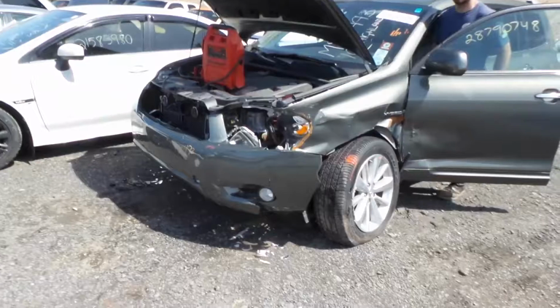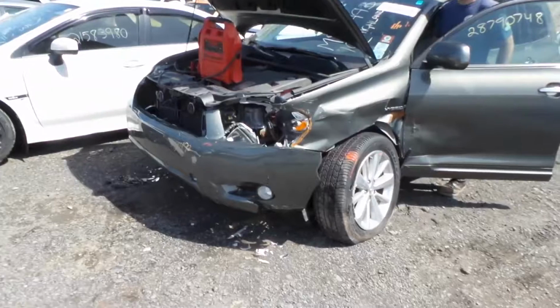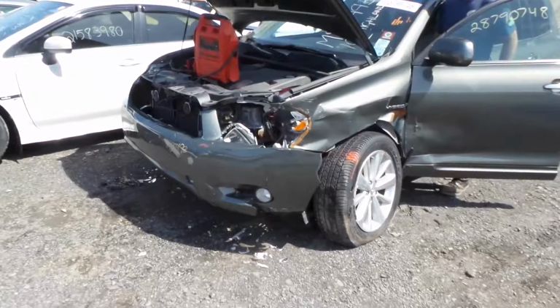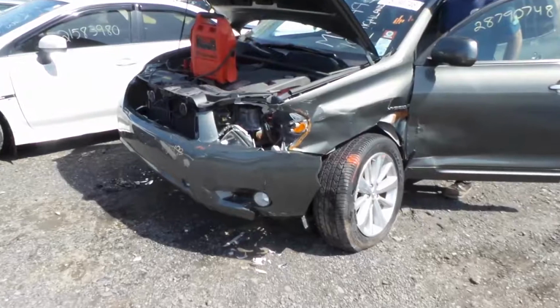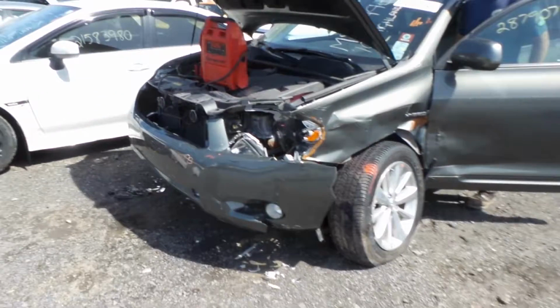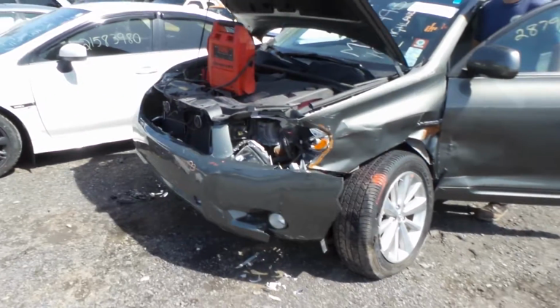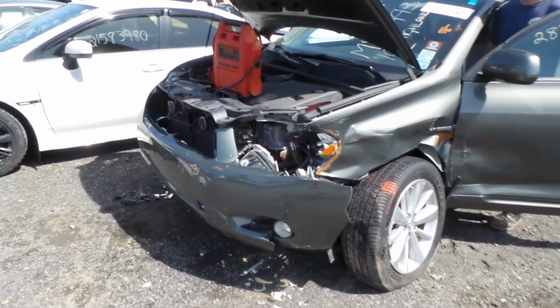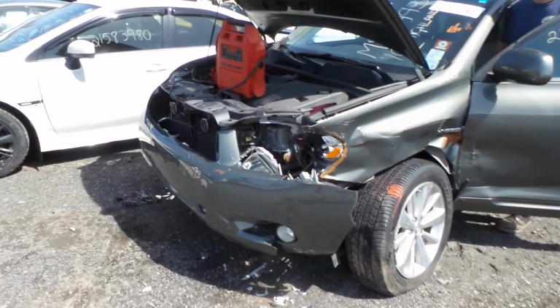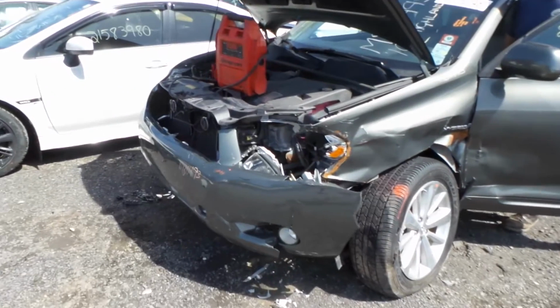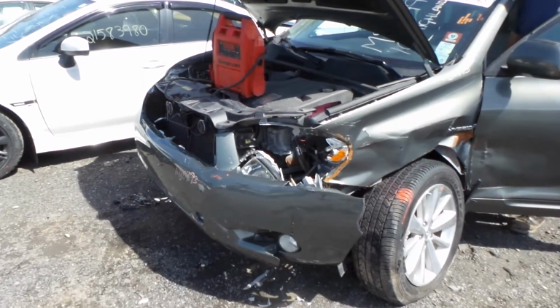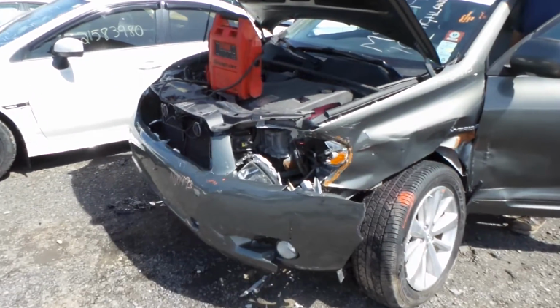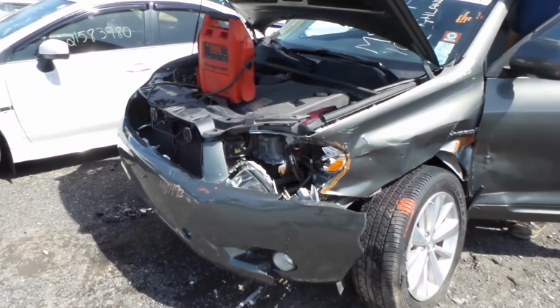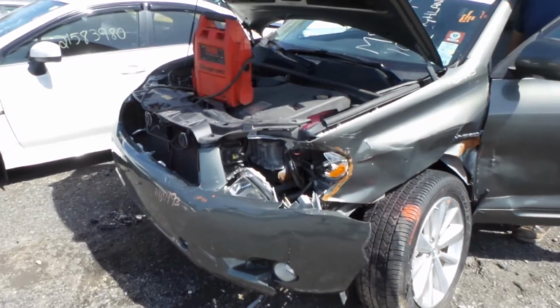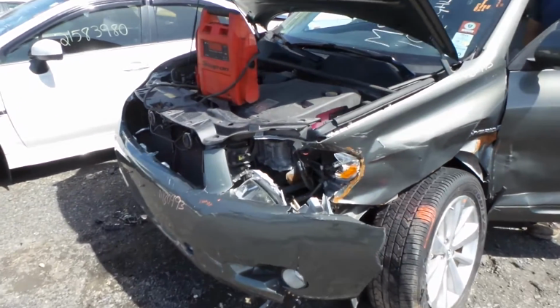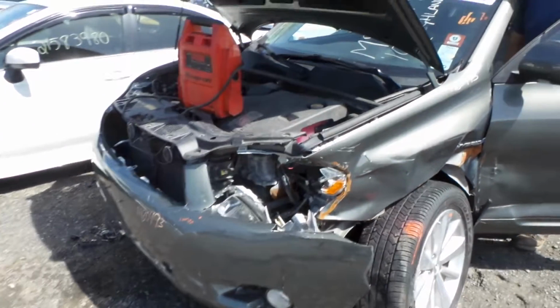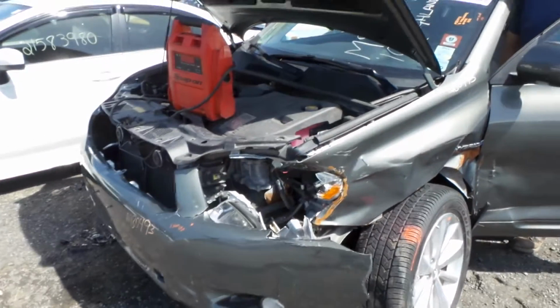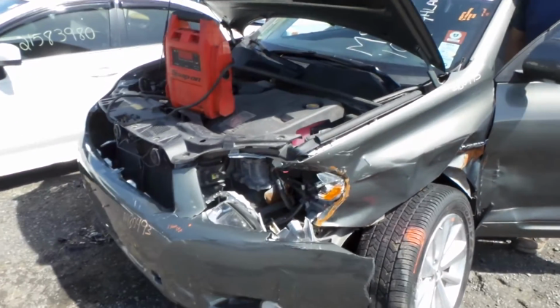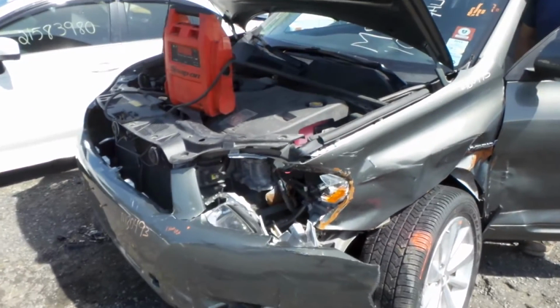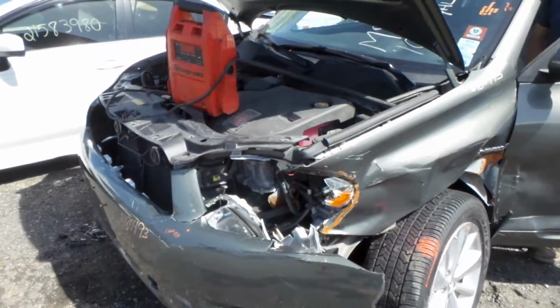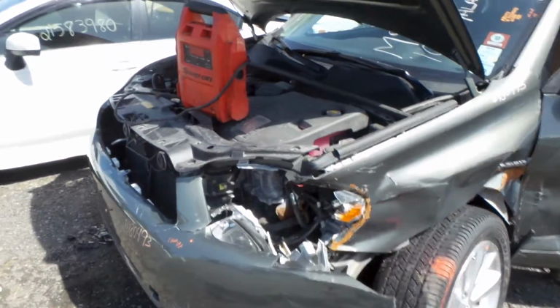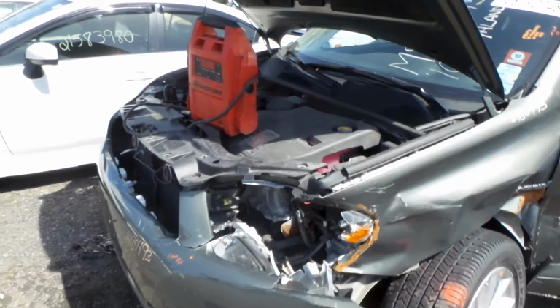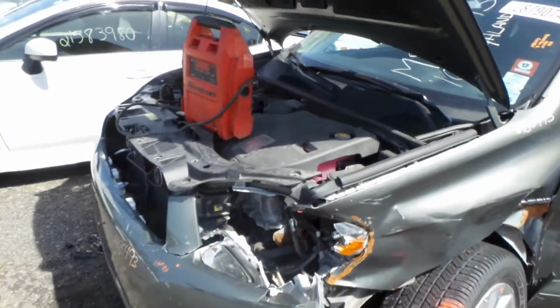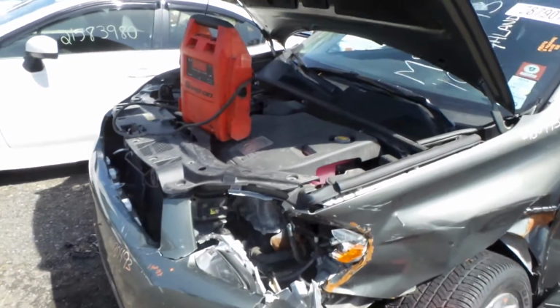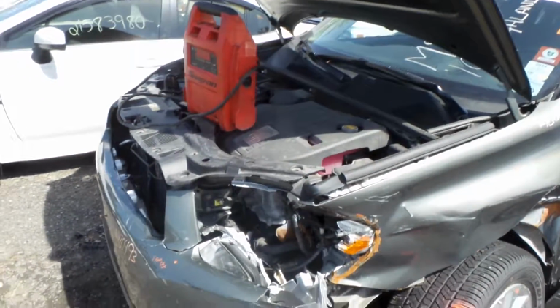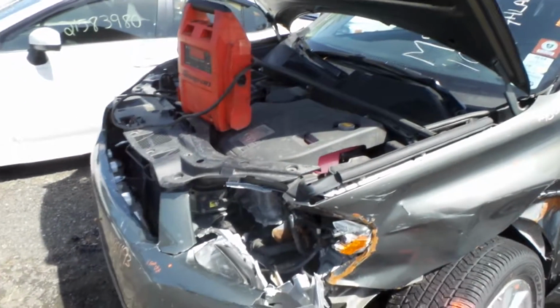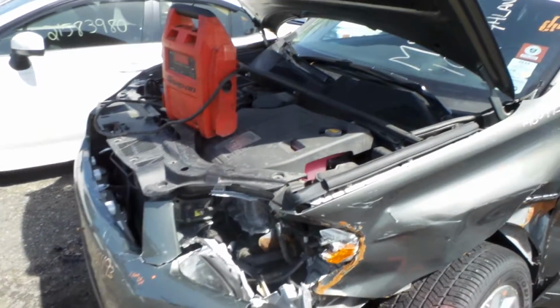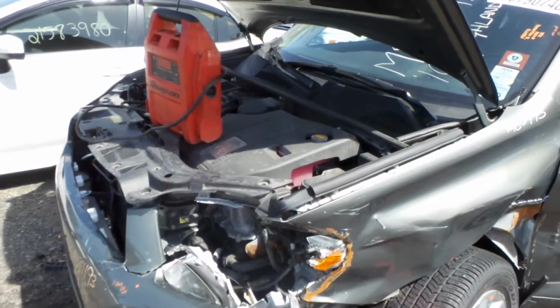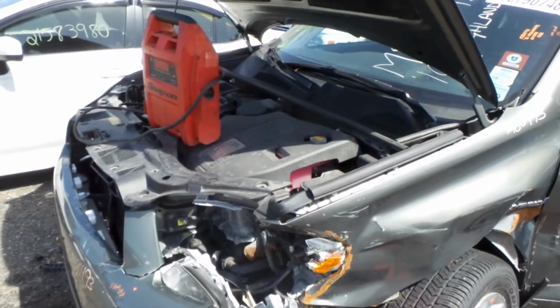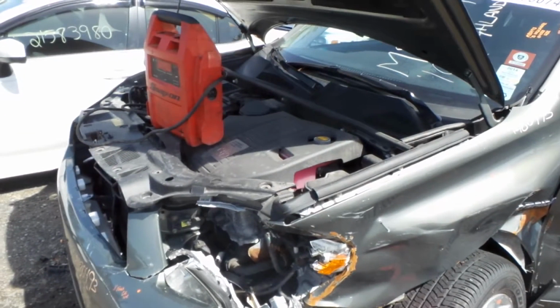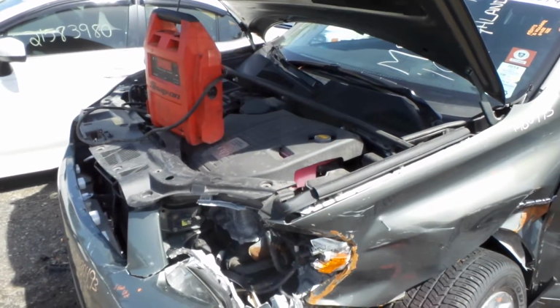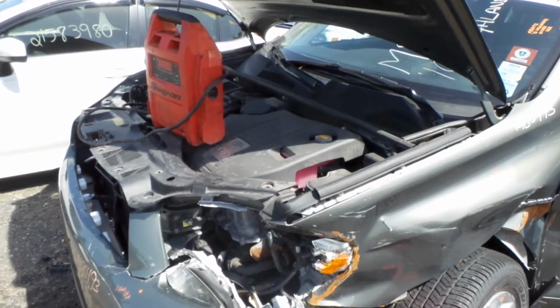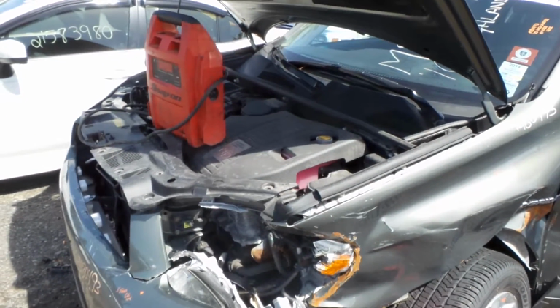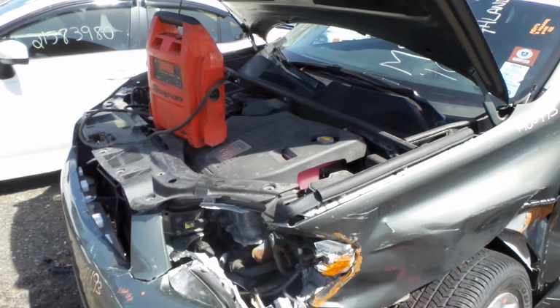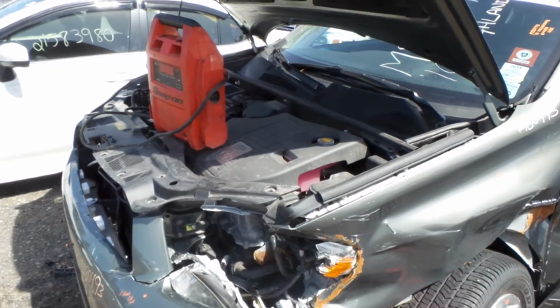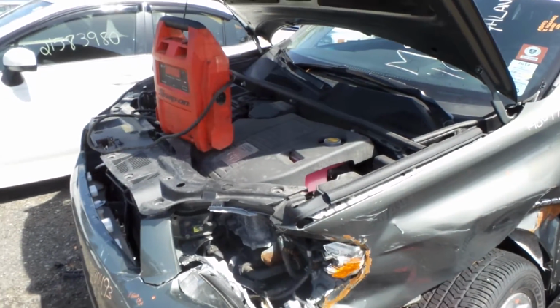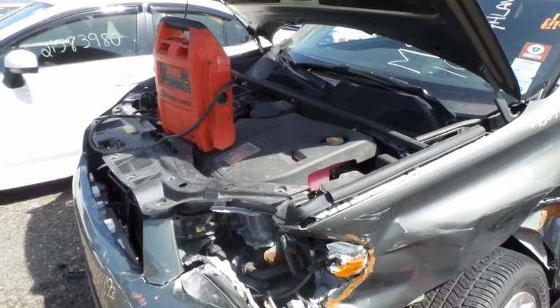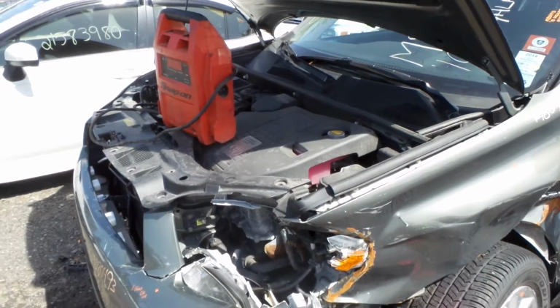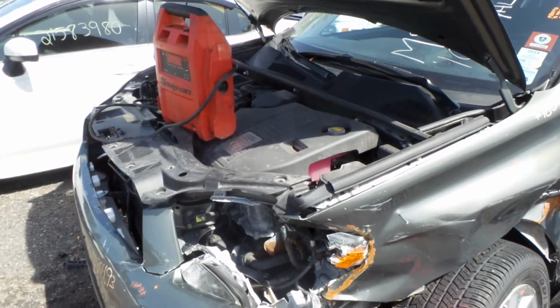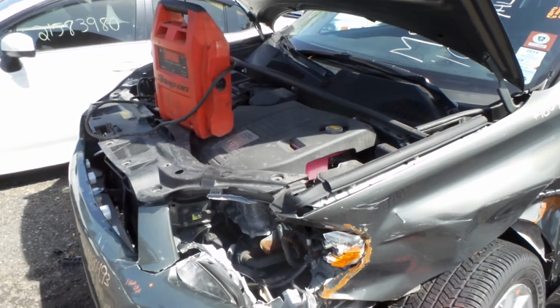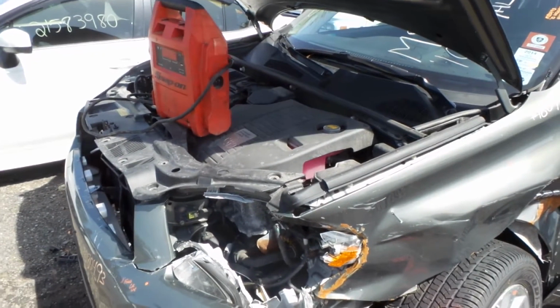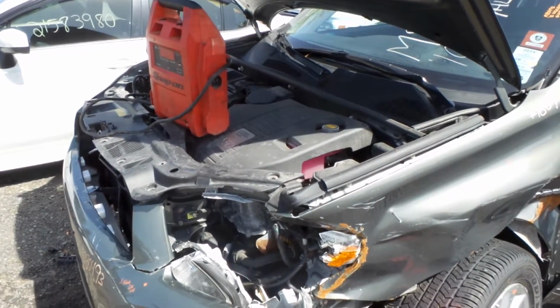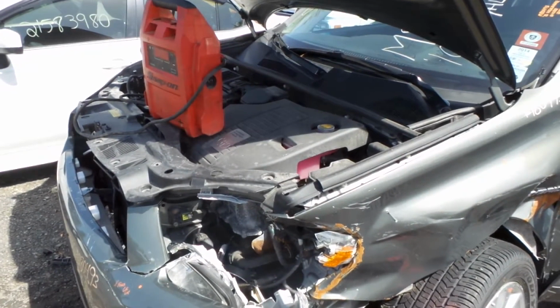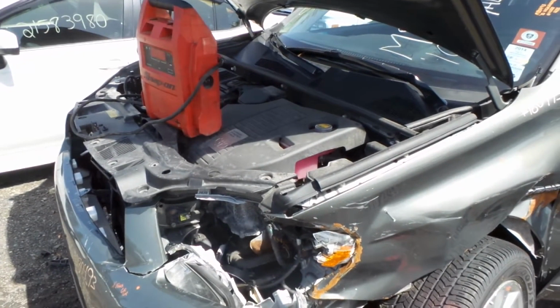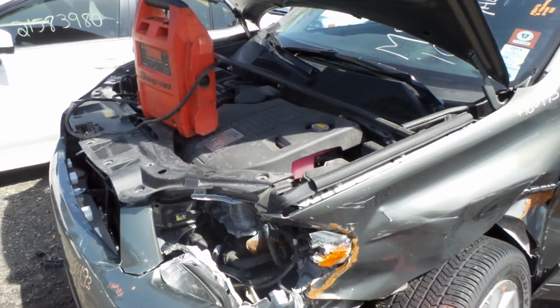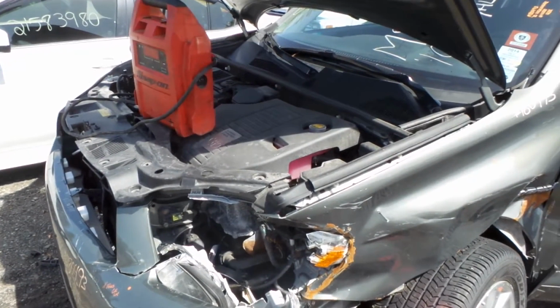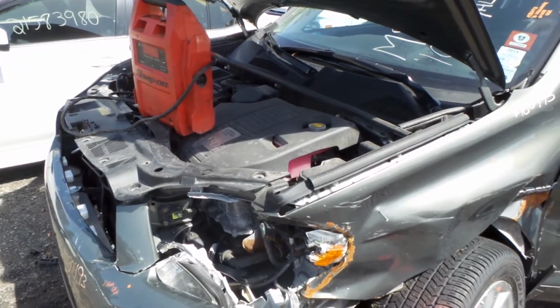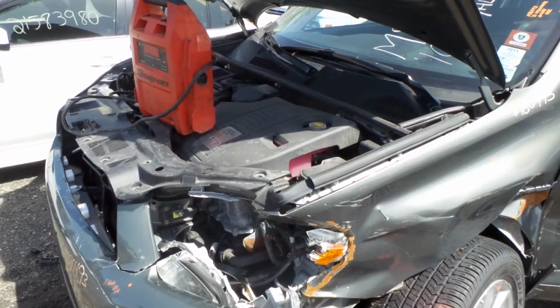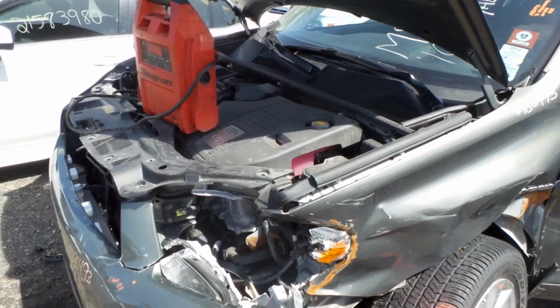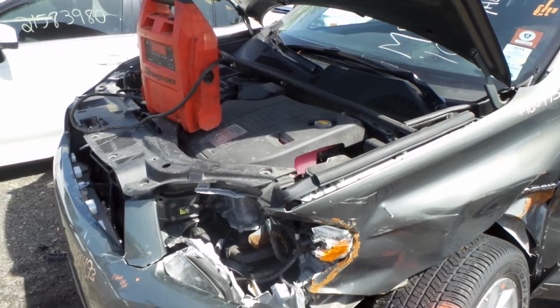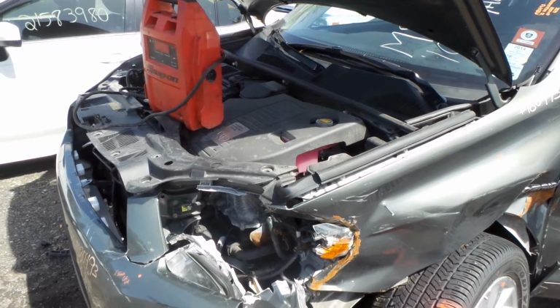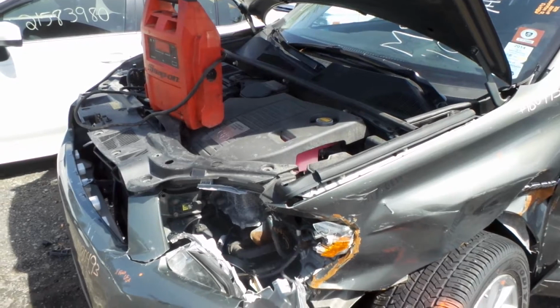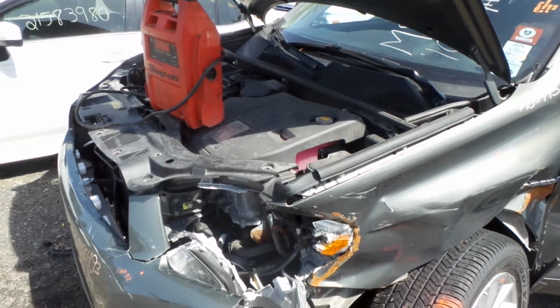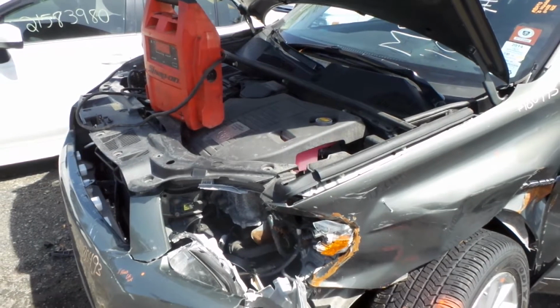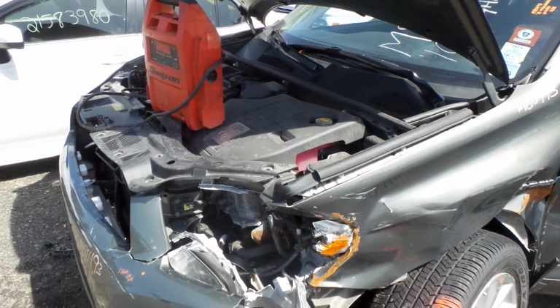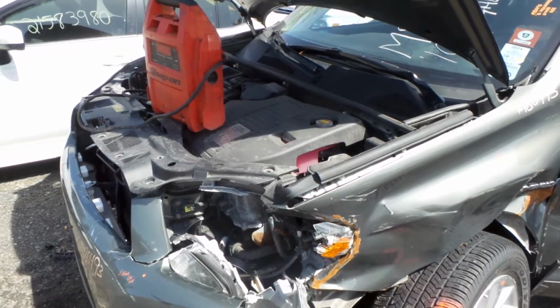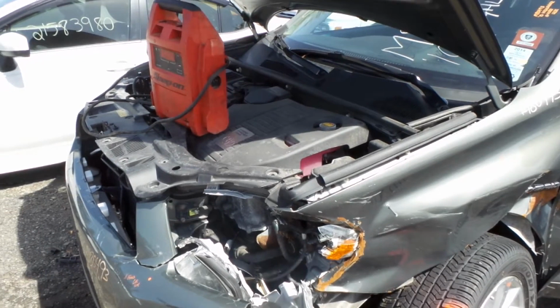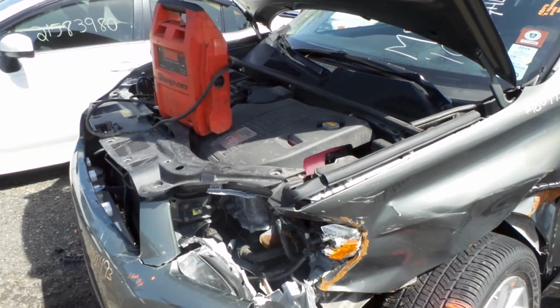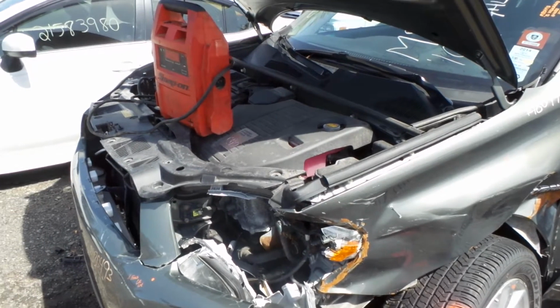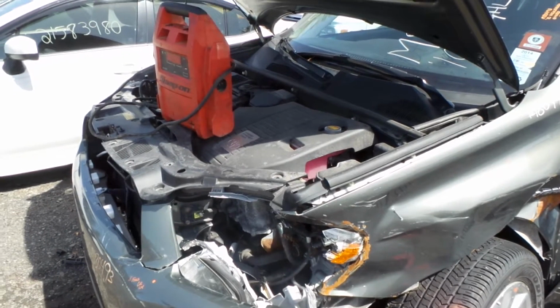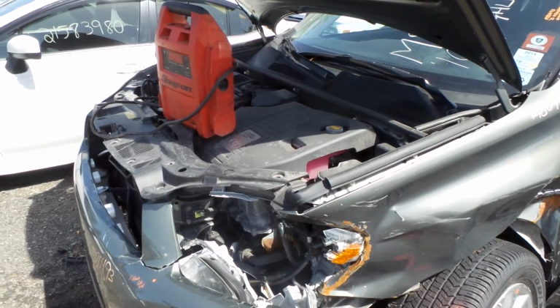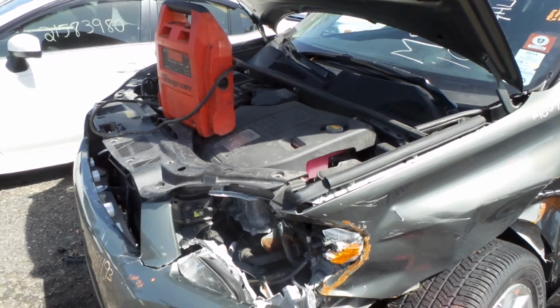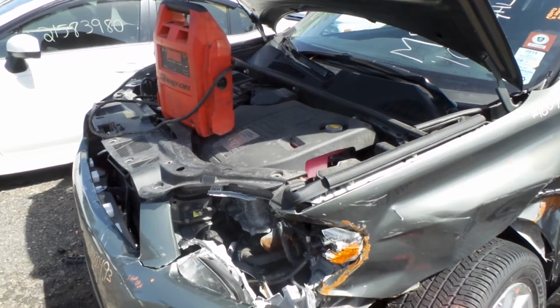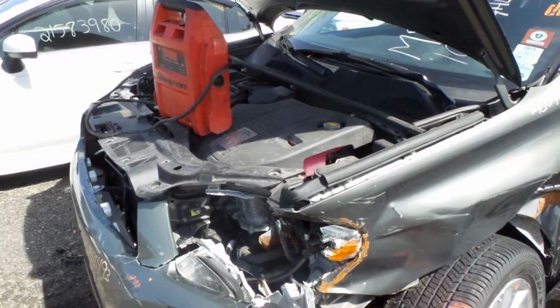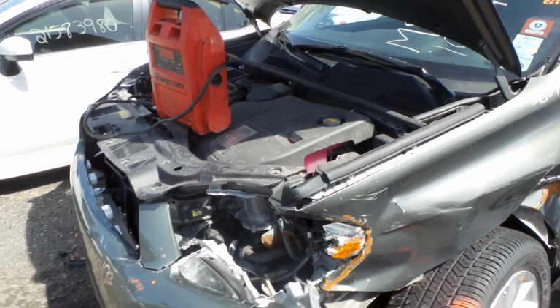Hi, this is Alex with New England Auto and Truck Recyclers, and today I'm parting out a 2010 Toyota Highlander, stock number M80493.